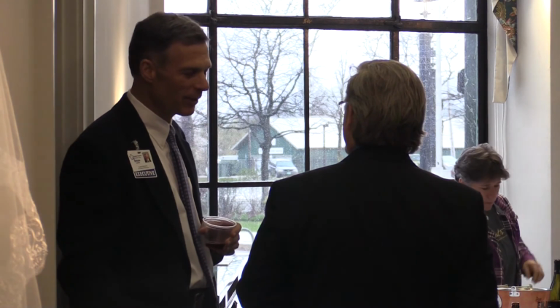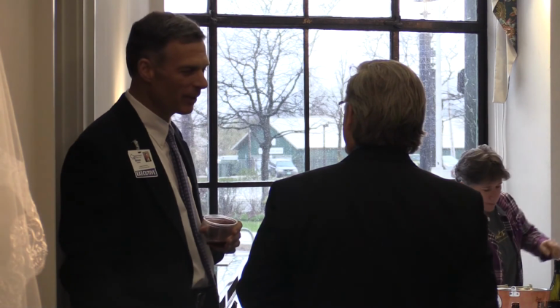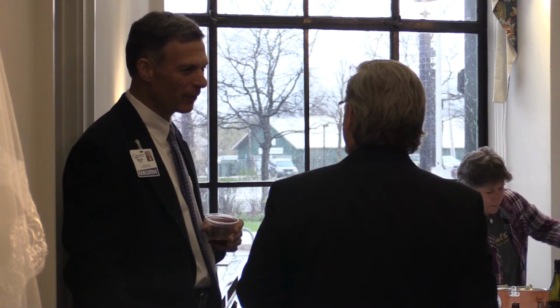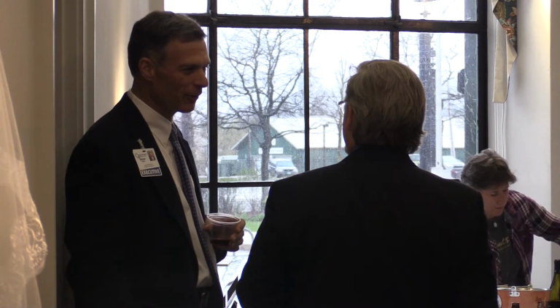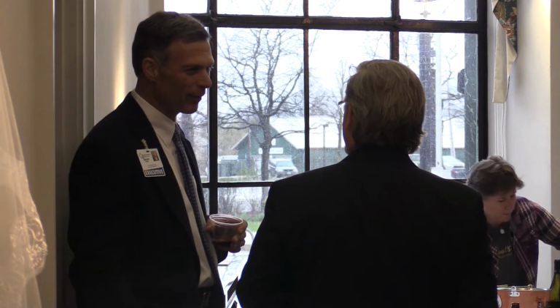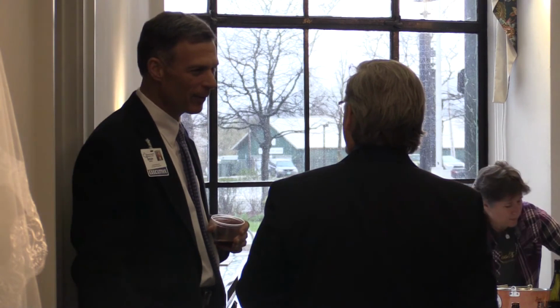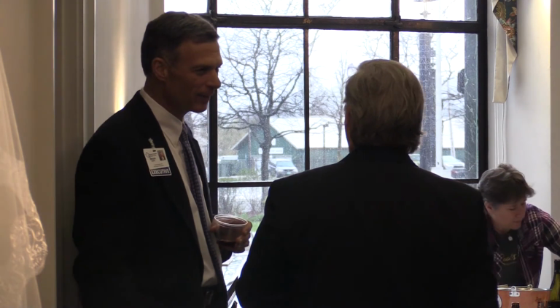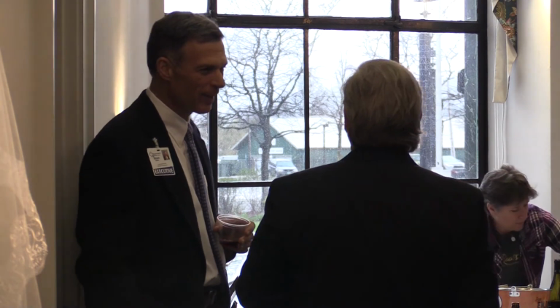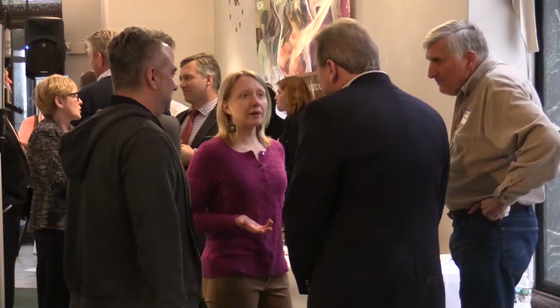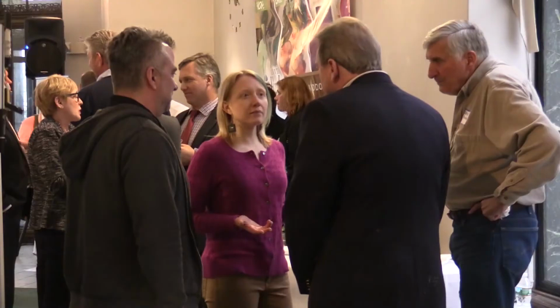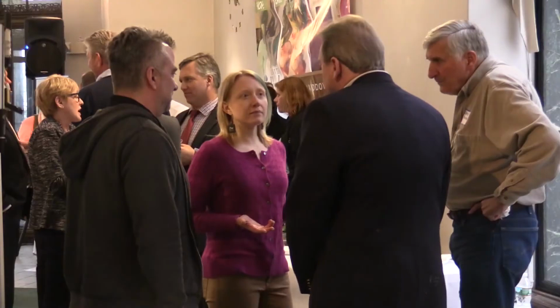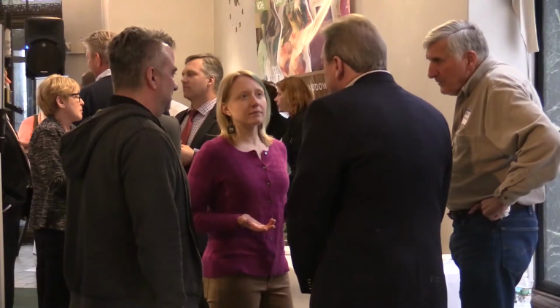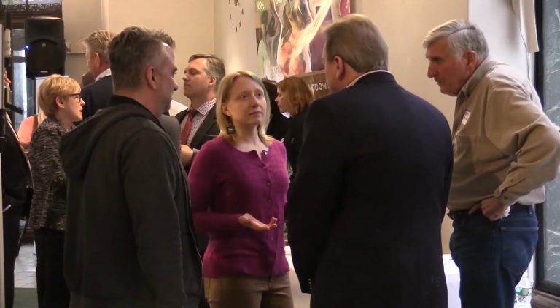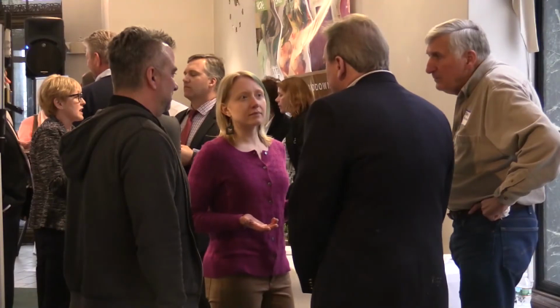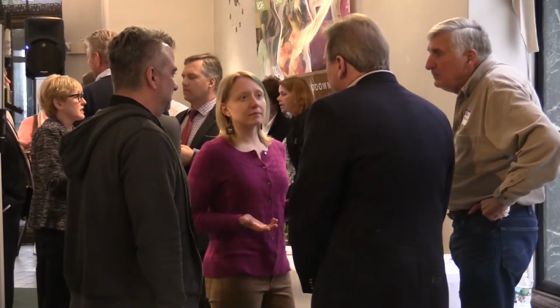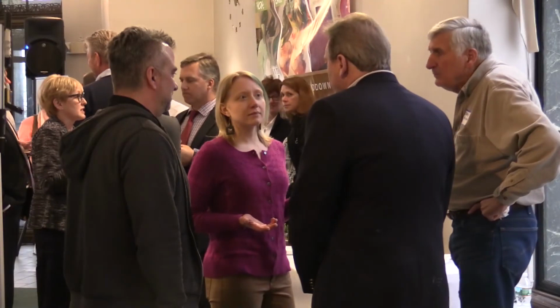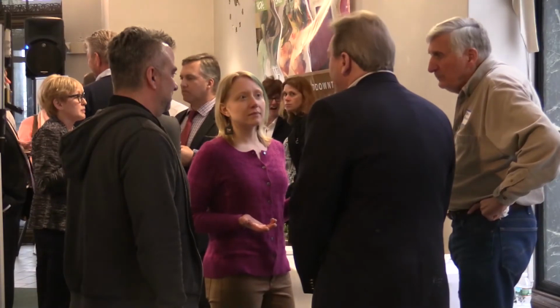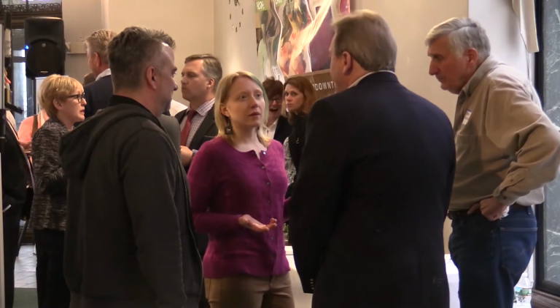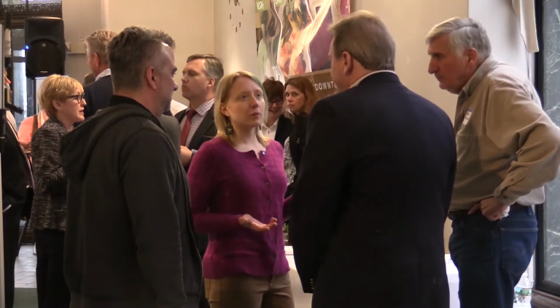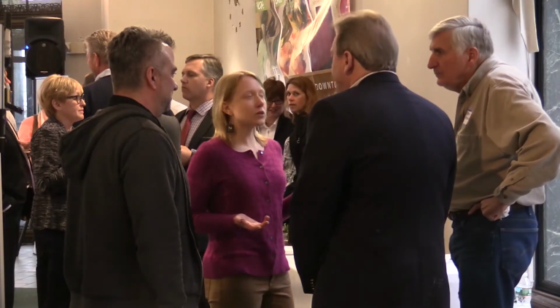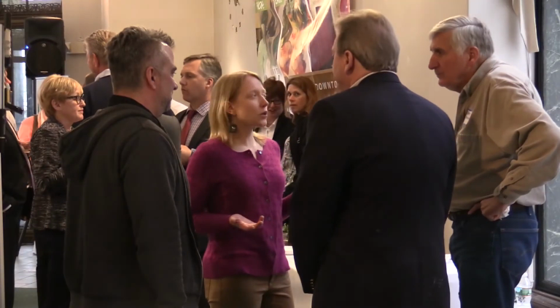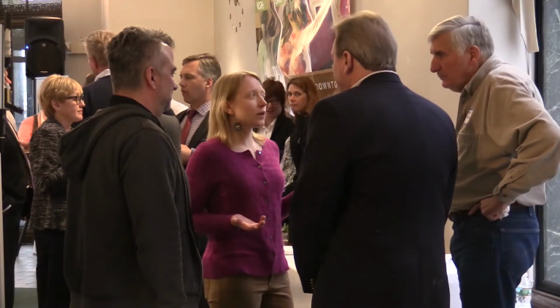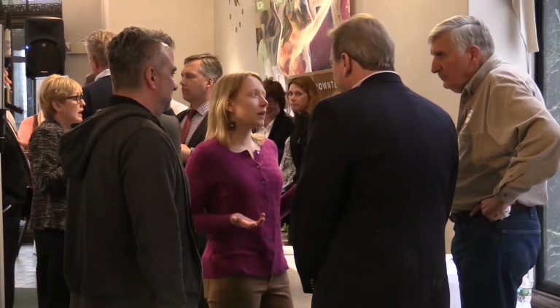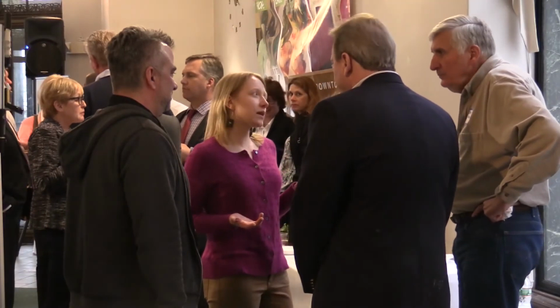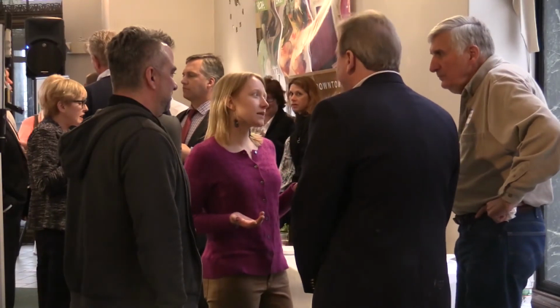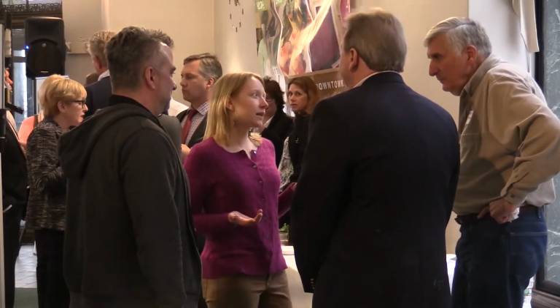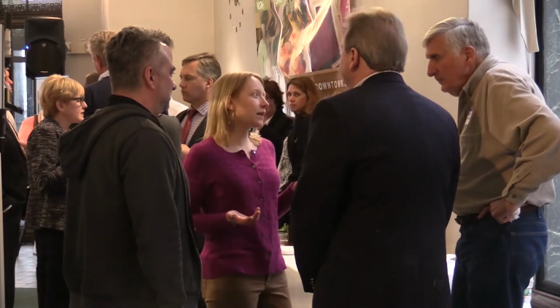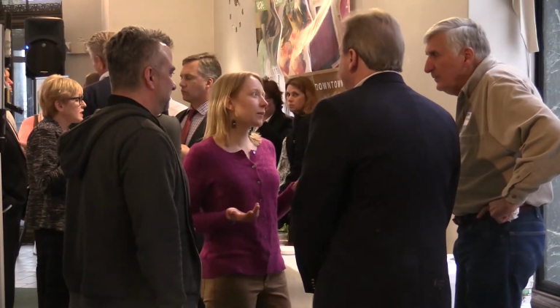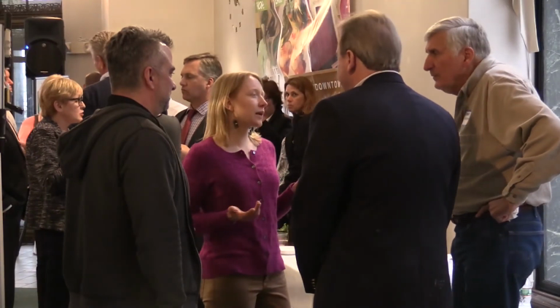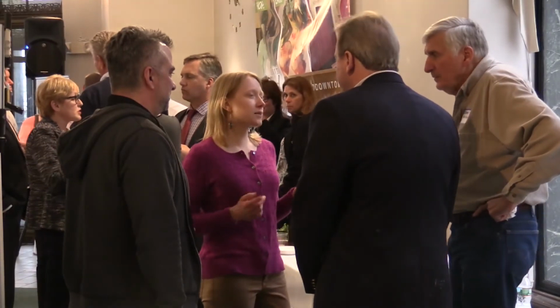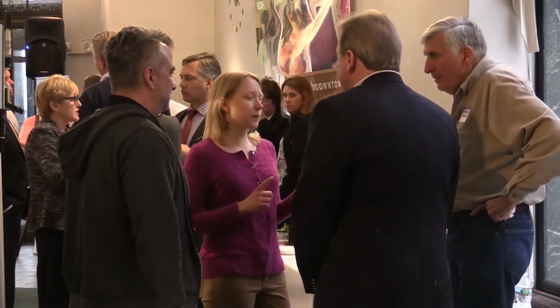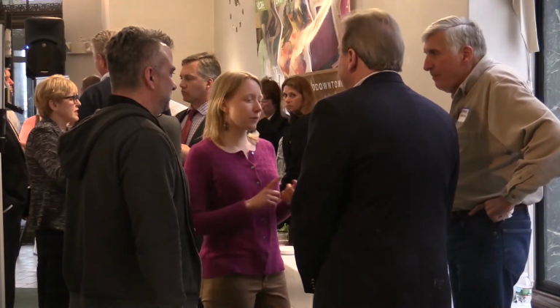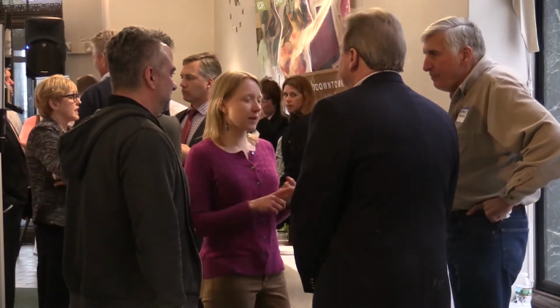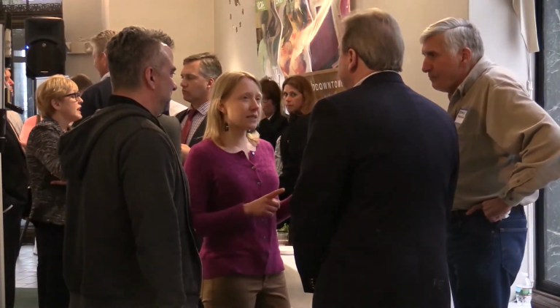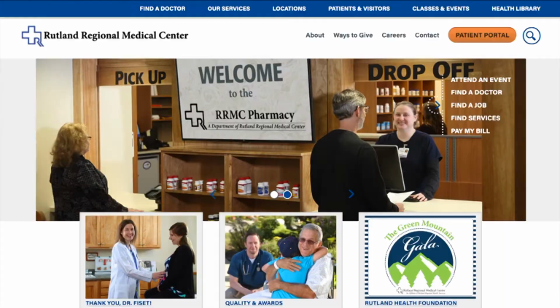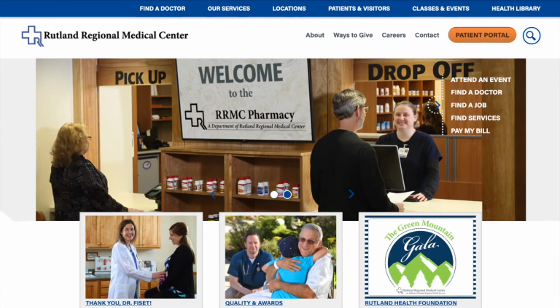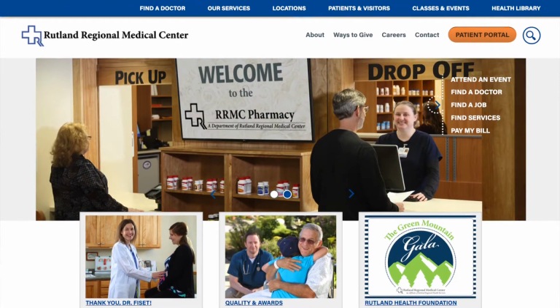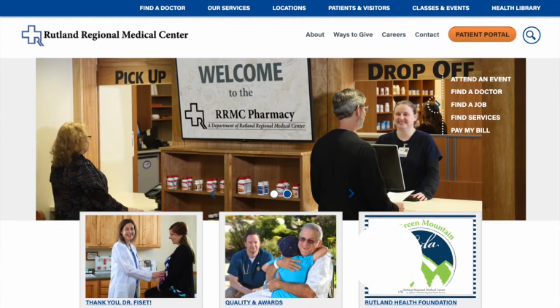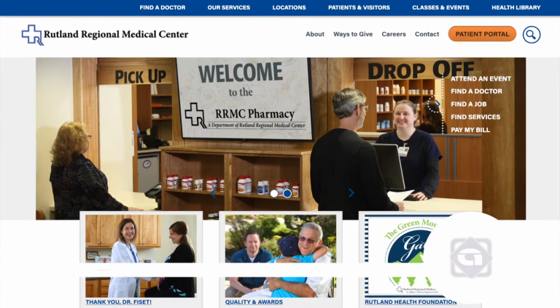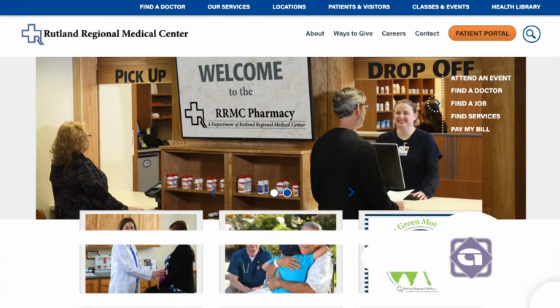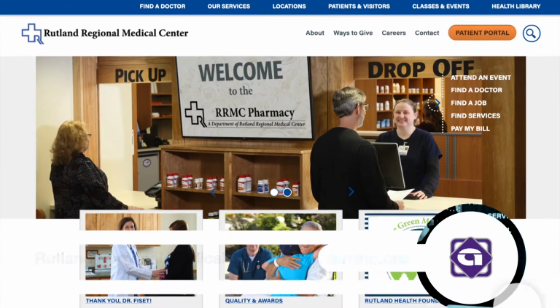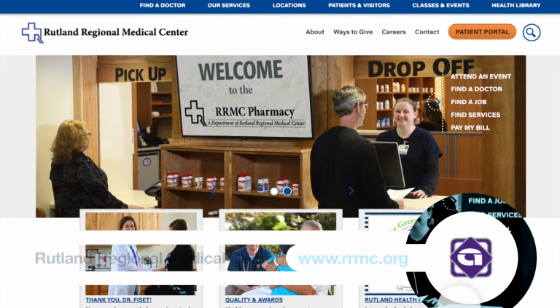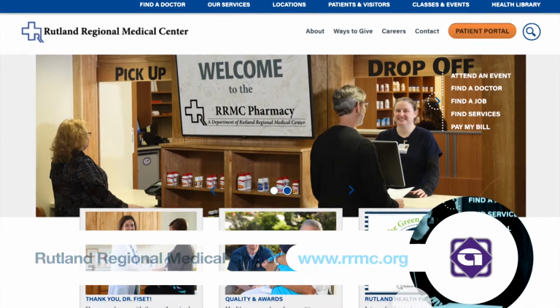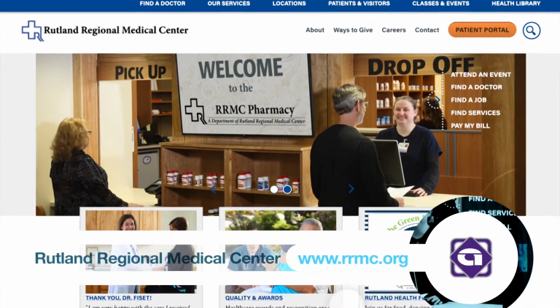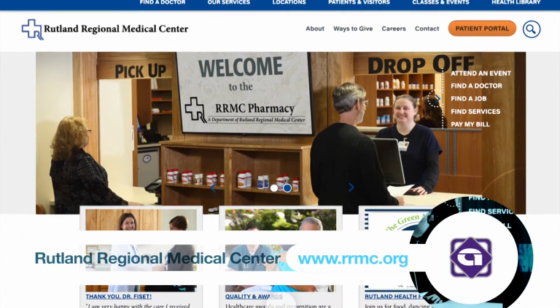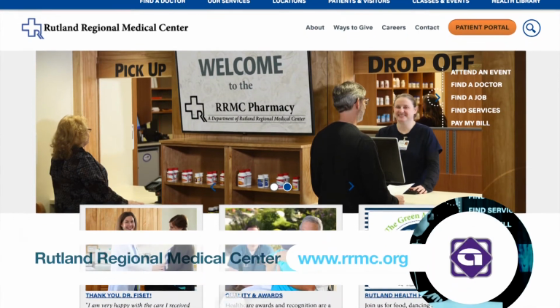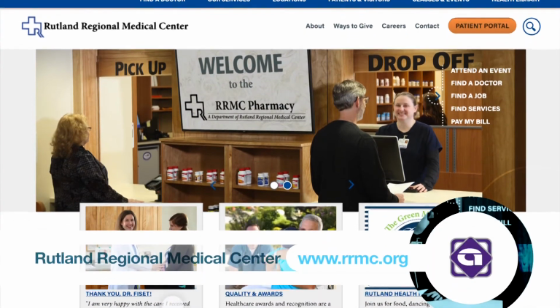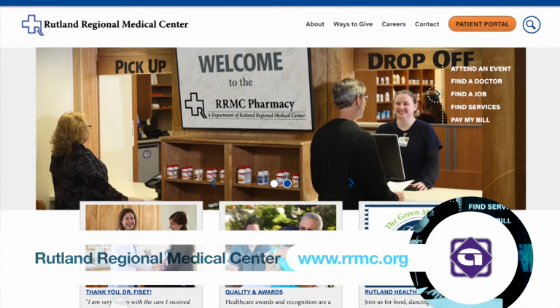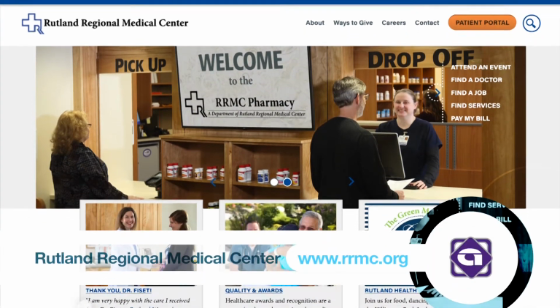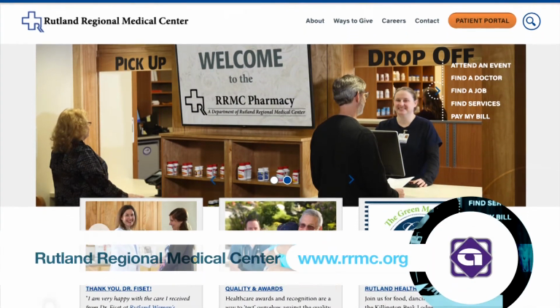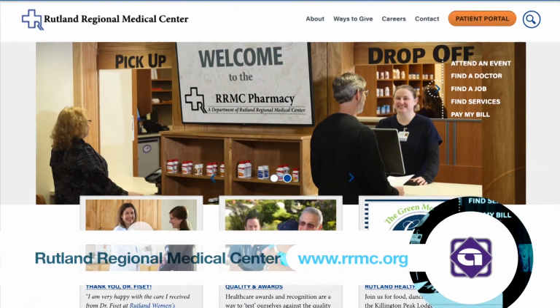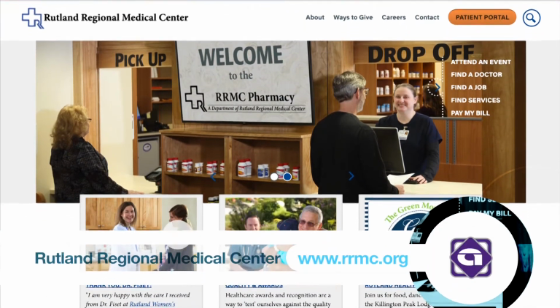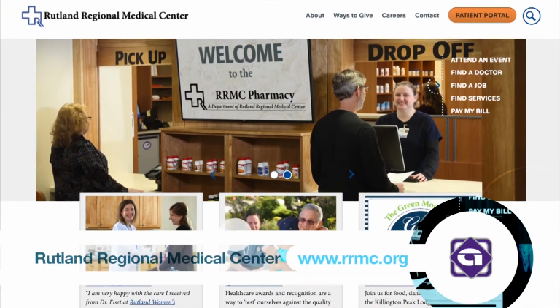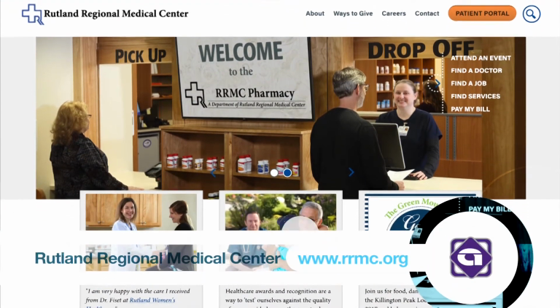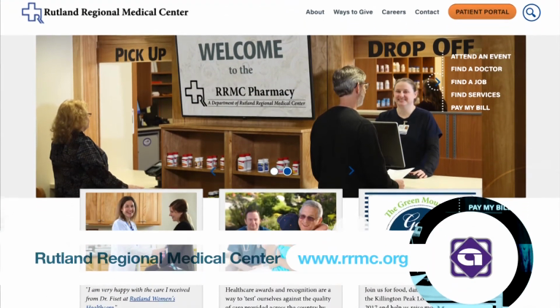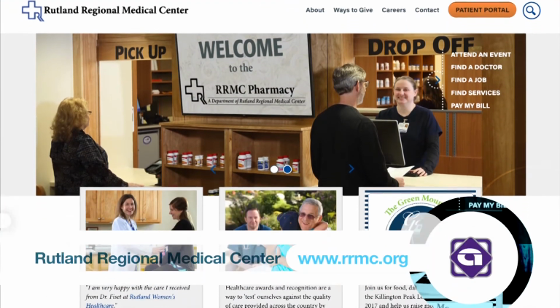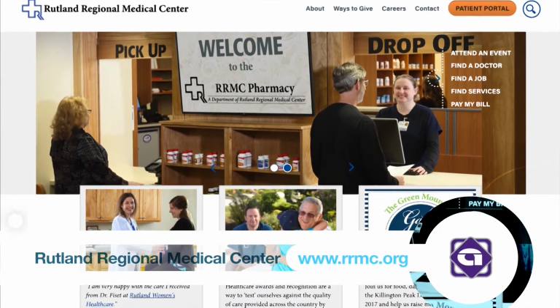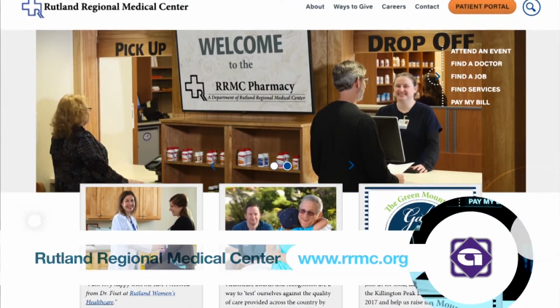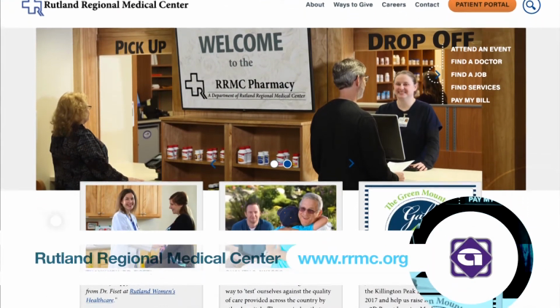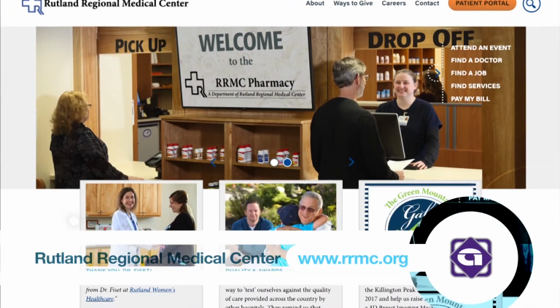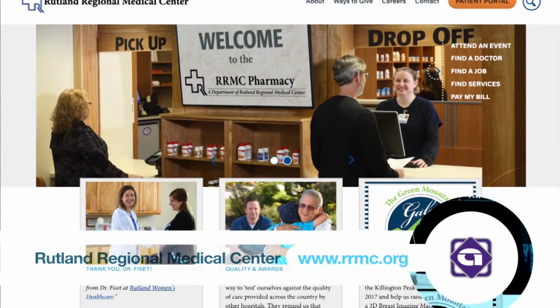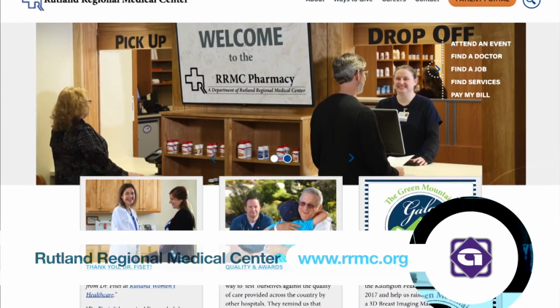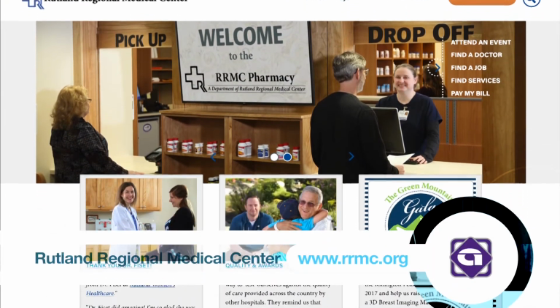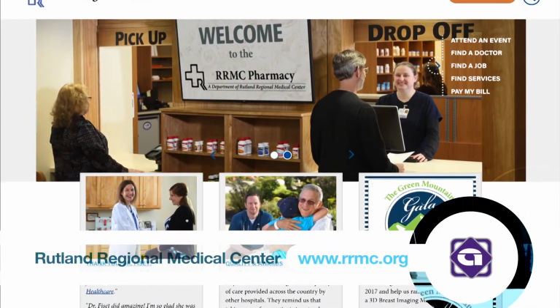Rutland Regional Medical Center hosts many community events like this one. Check out its website for a complete listing of upcoming events.